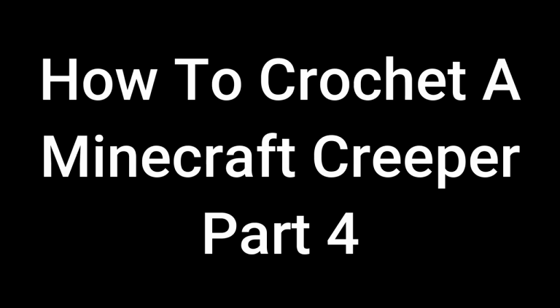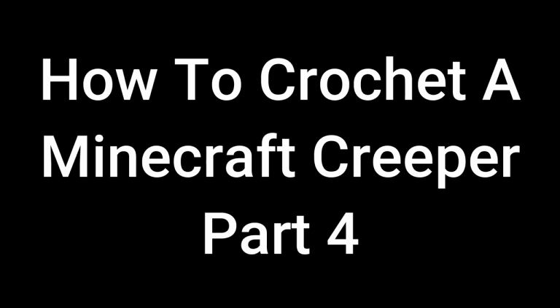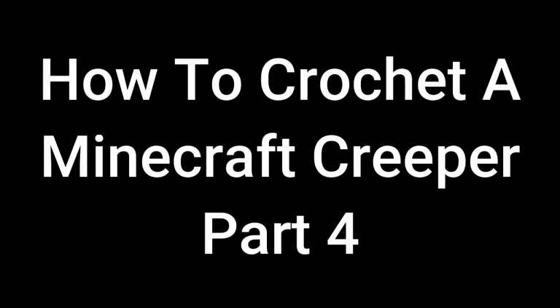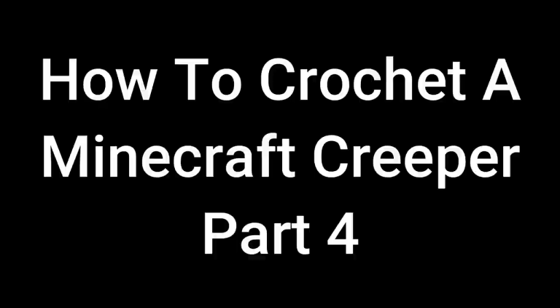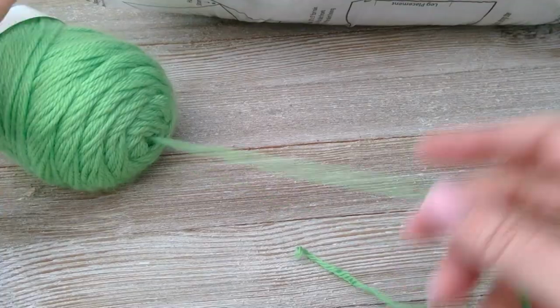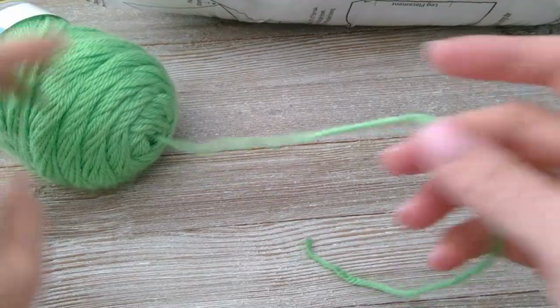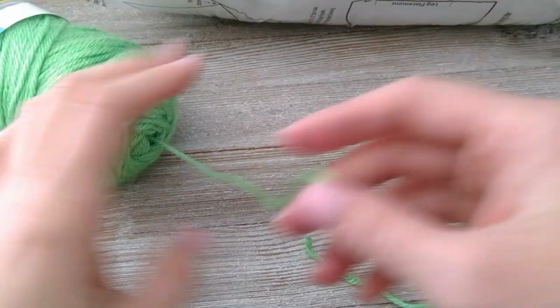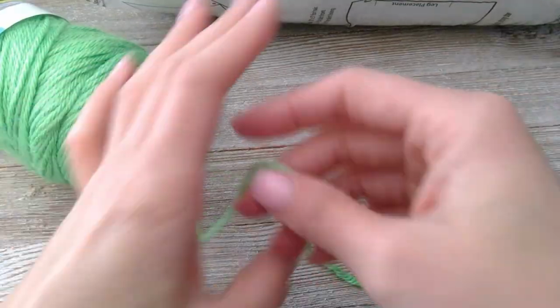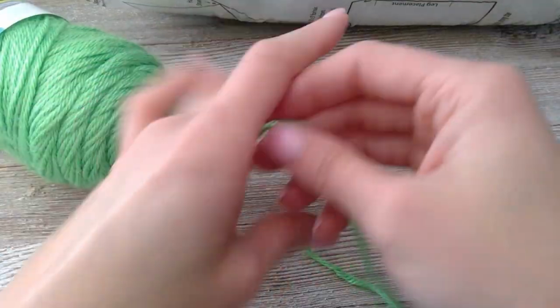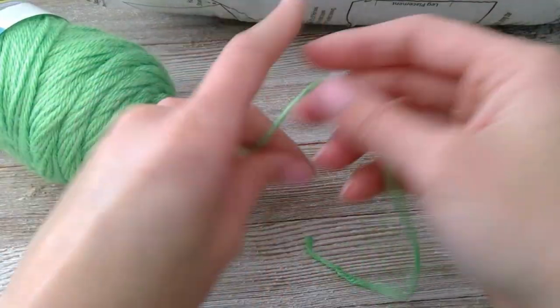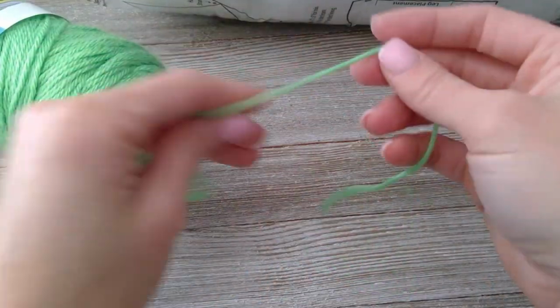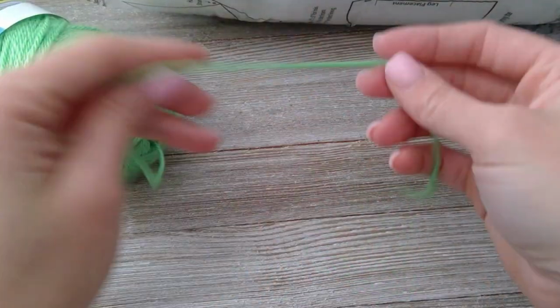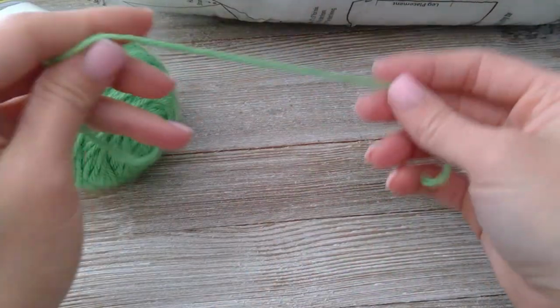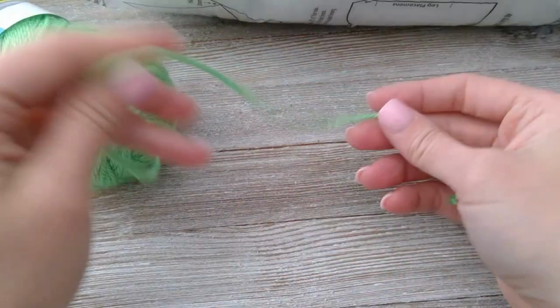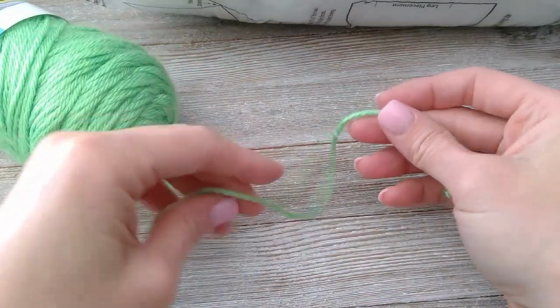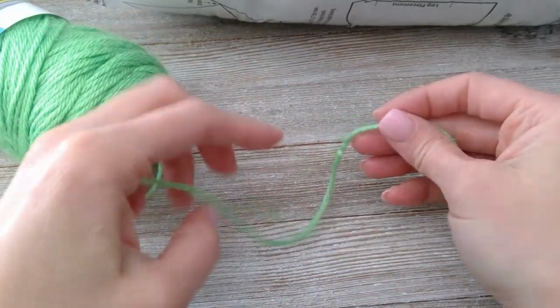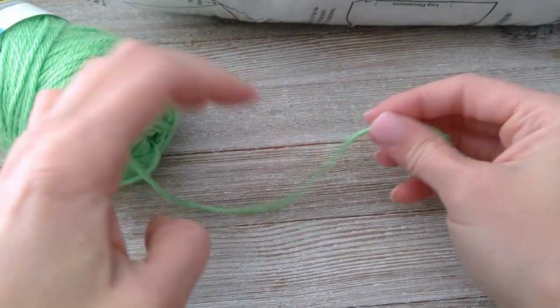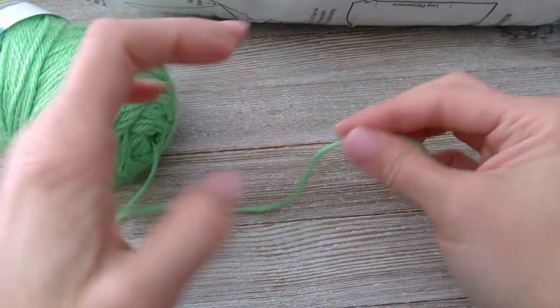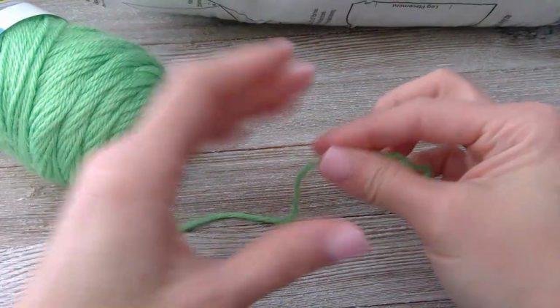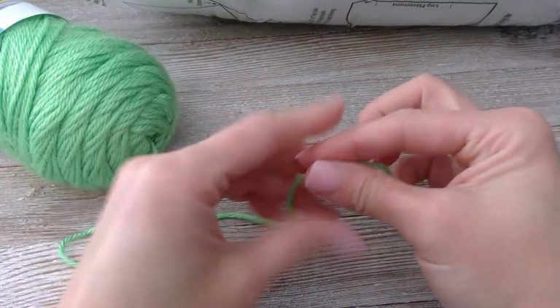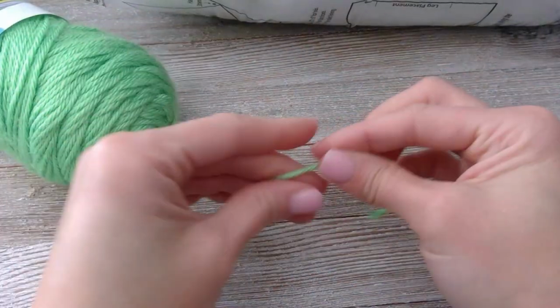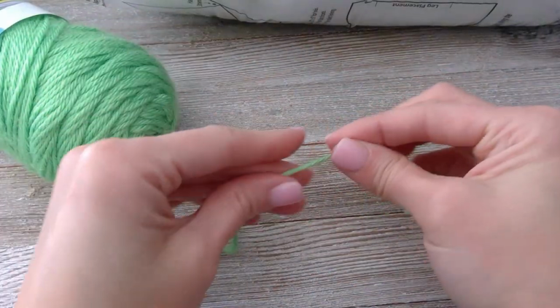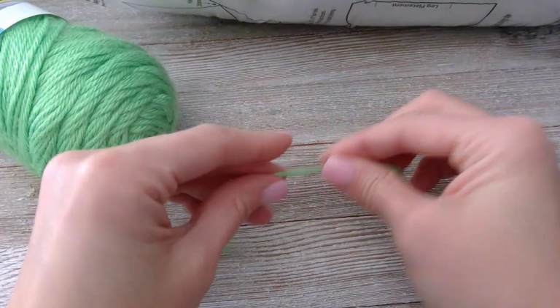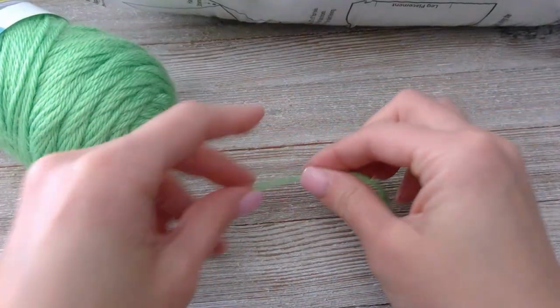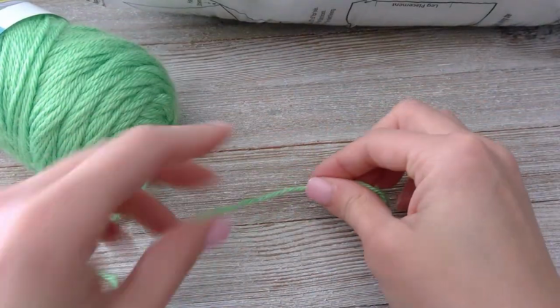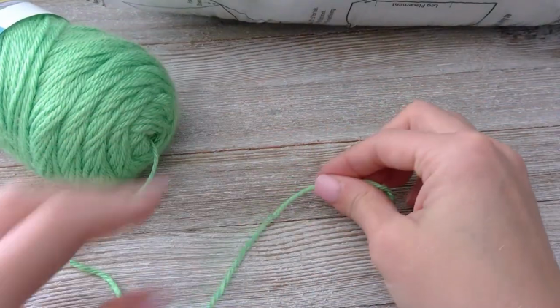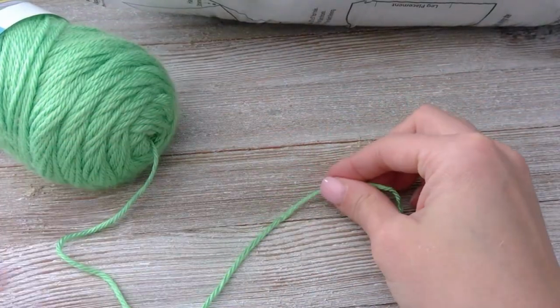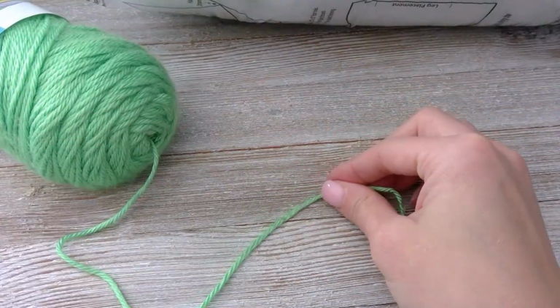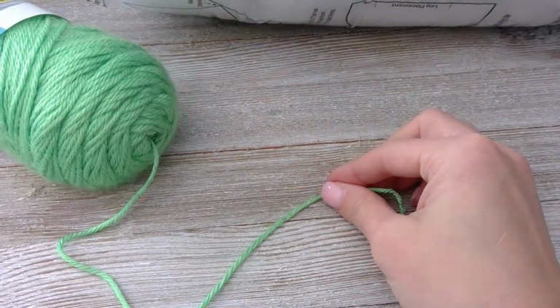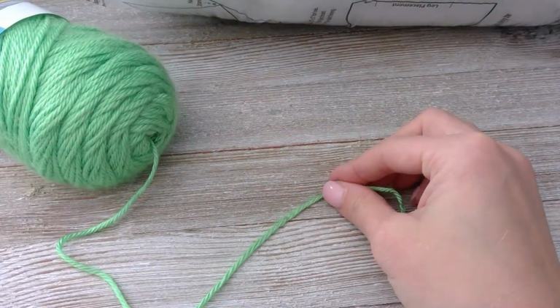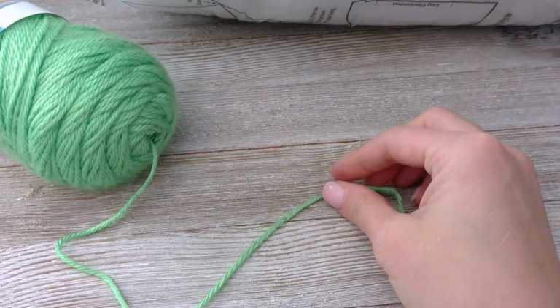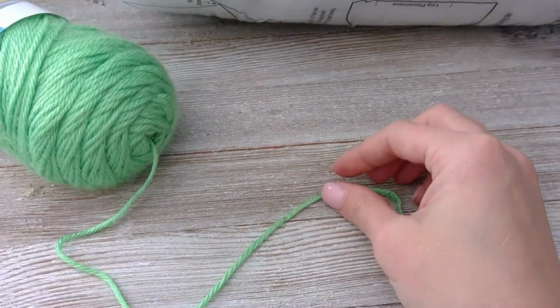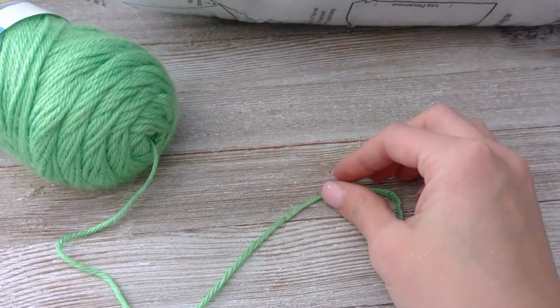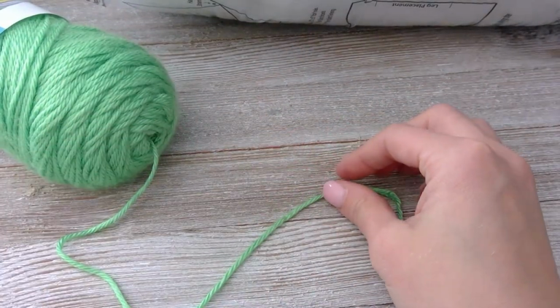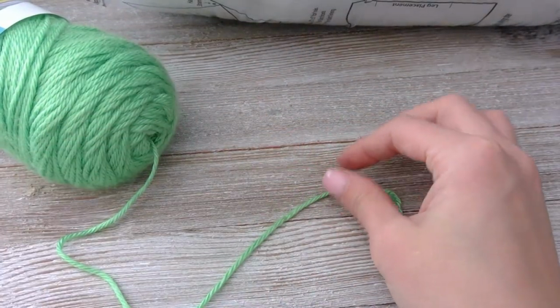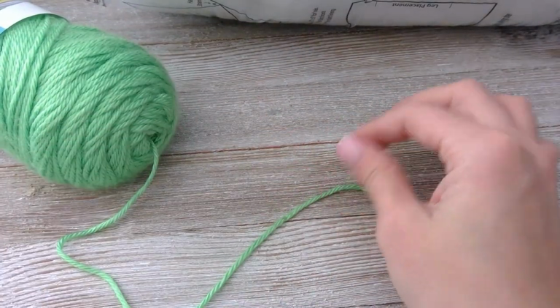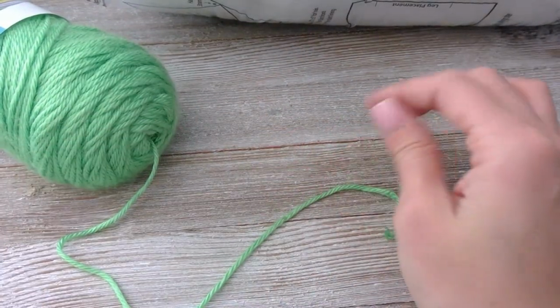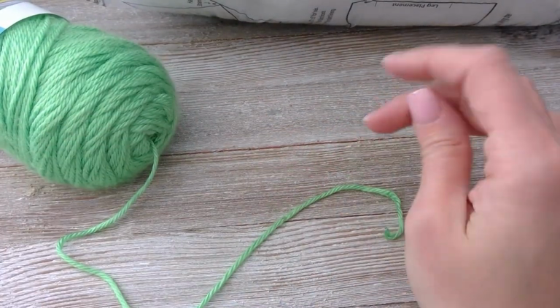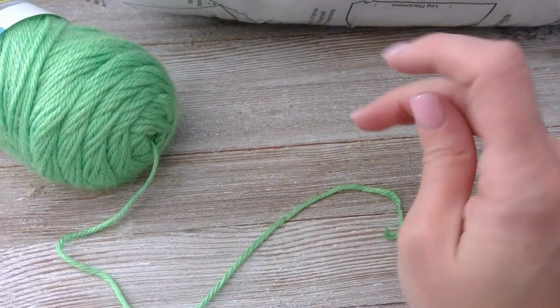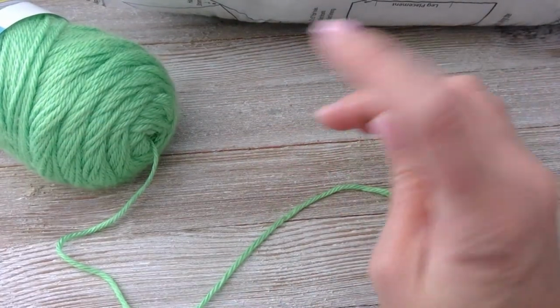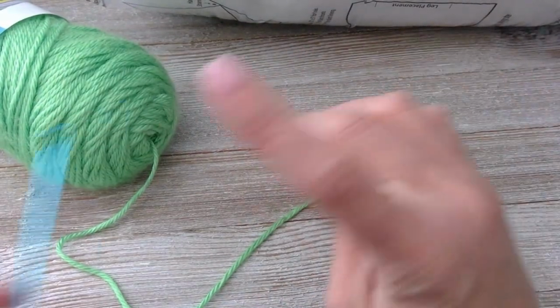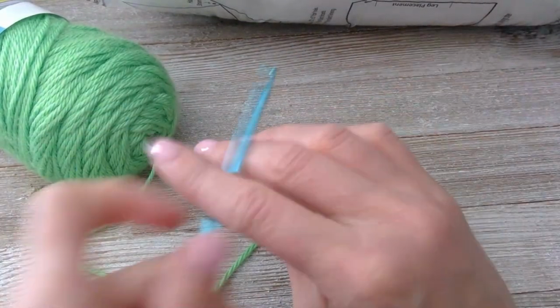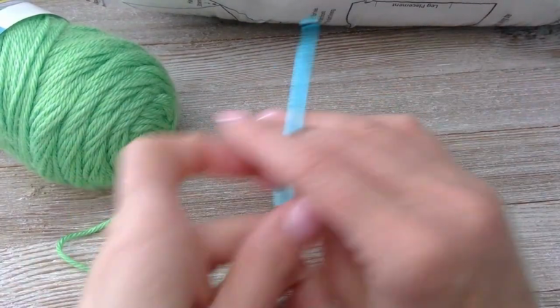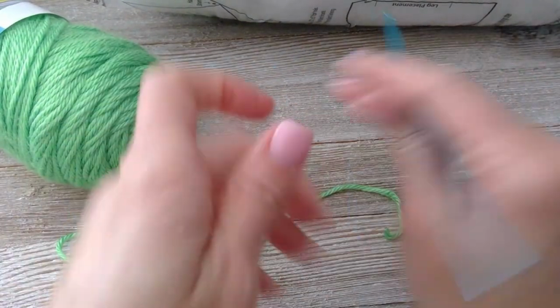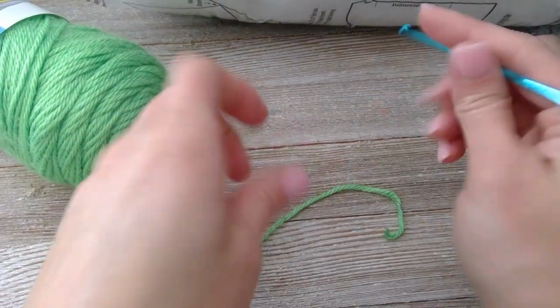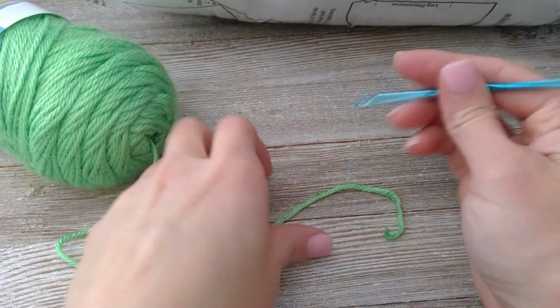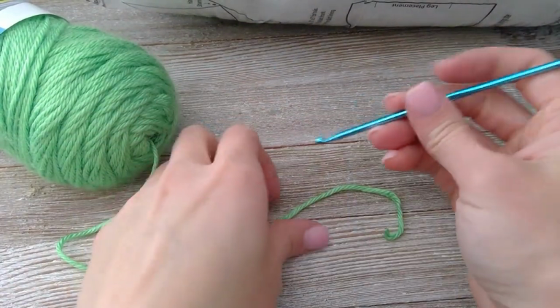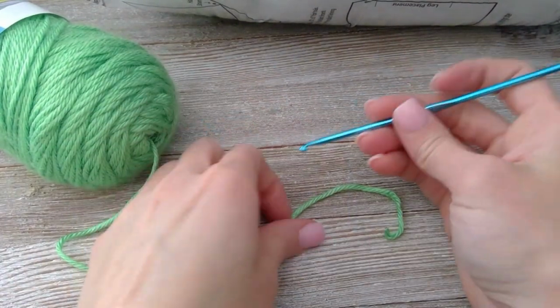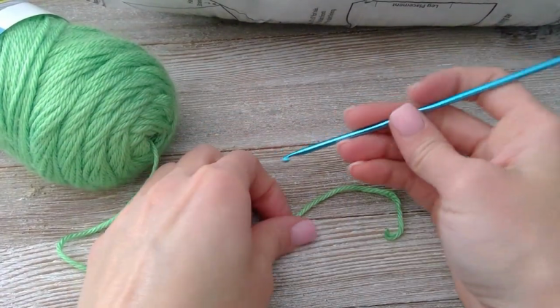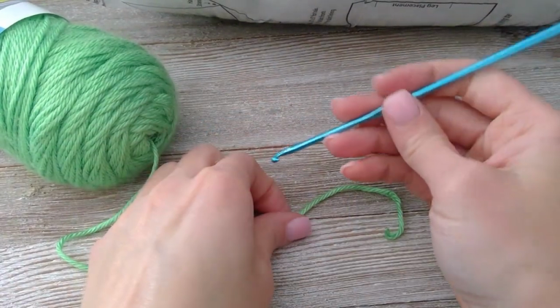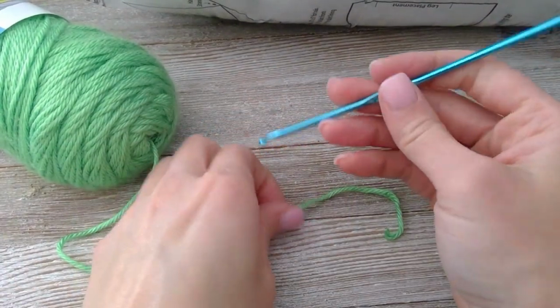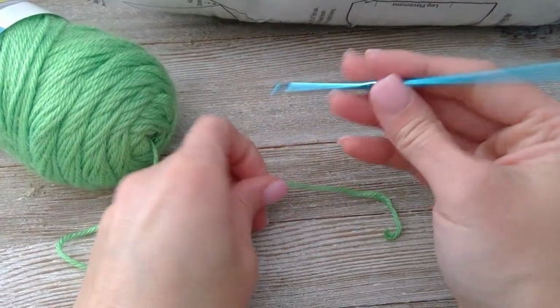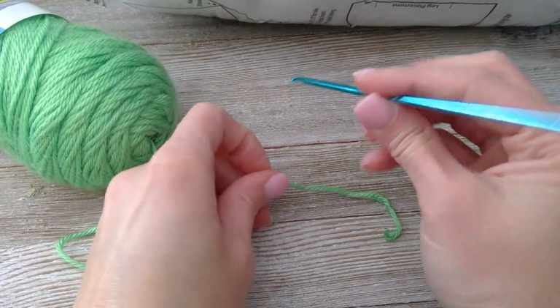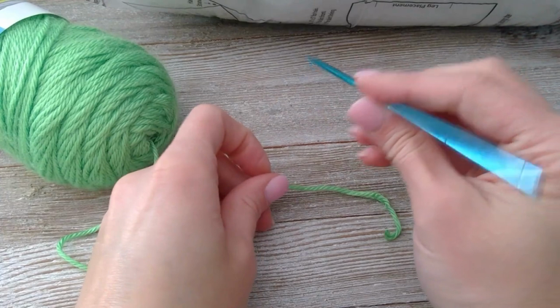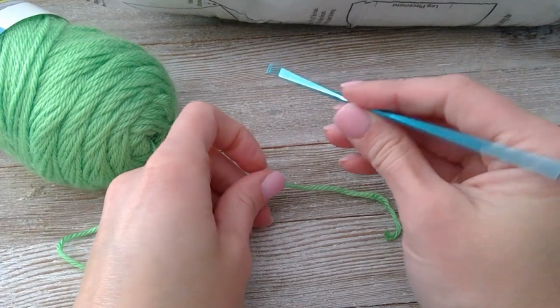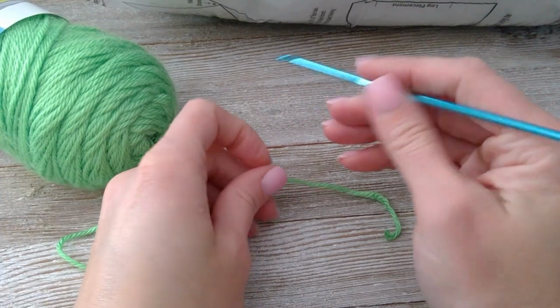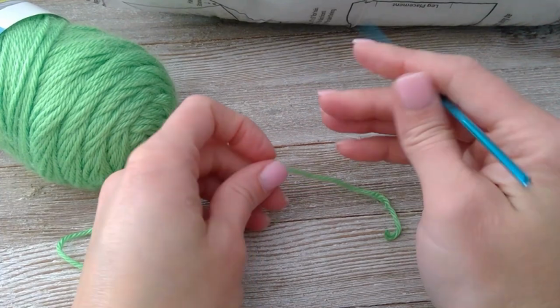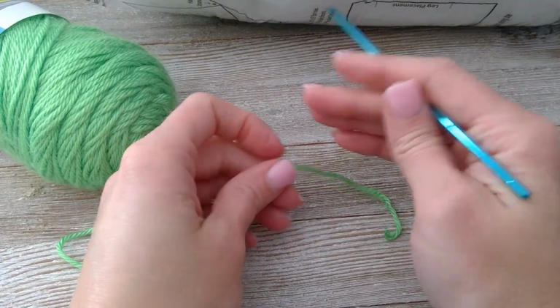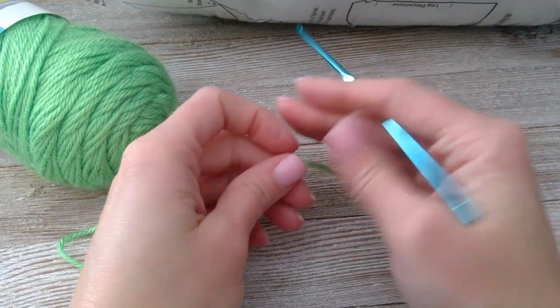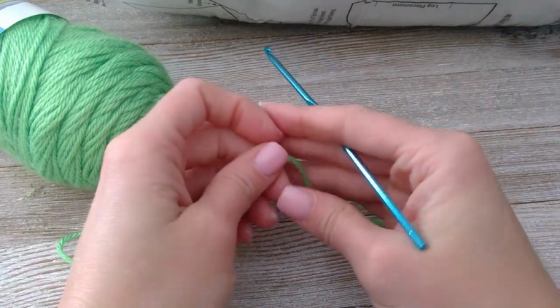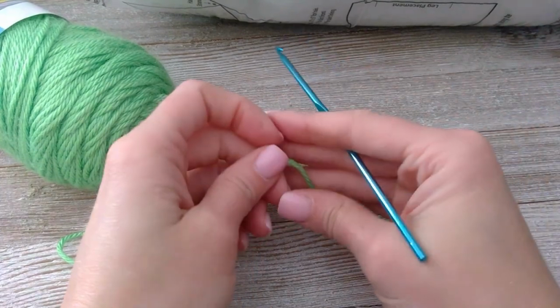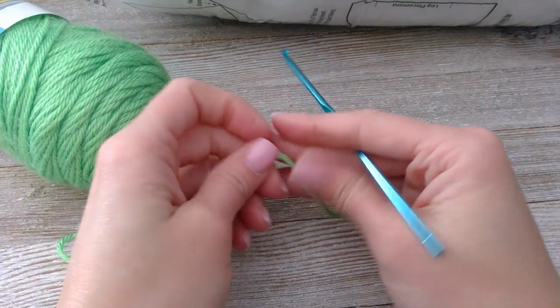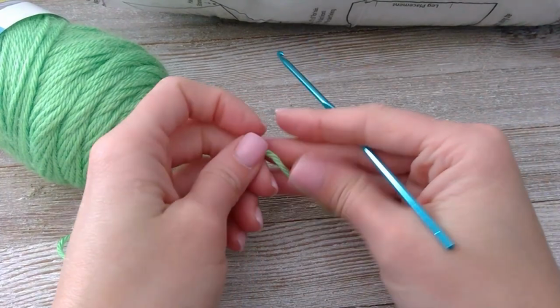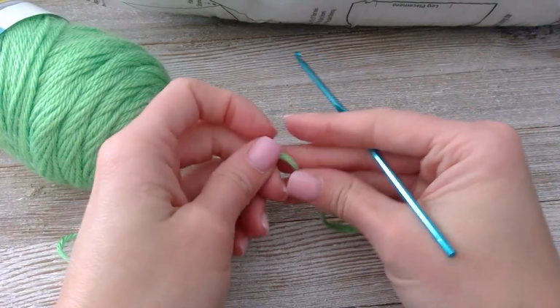All right, go ahead and grab your green colored yarn and your crochet hook.